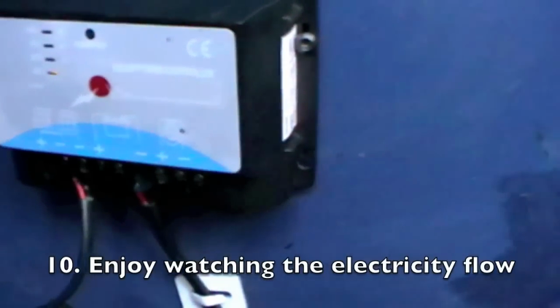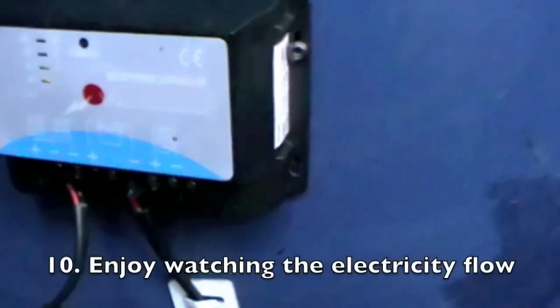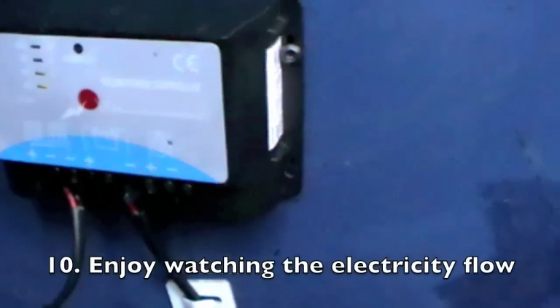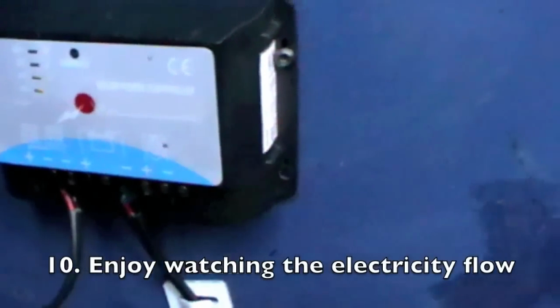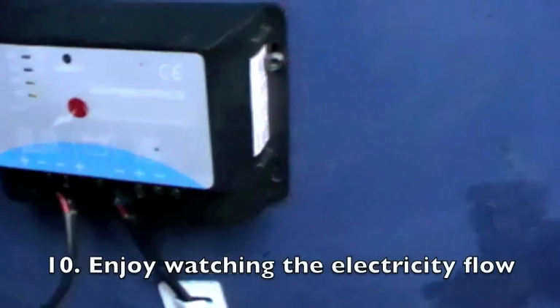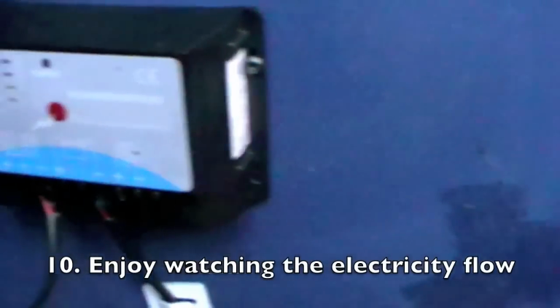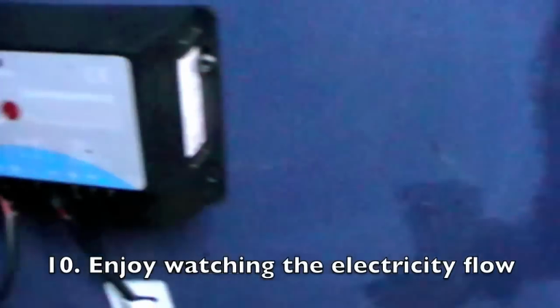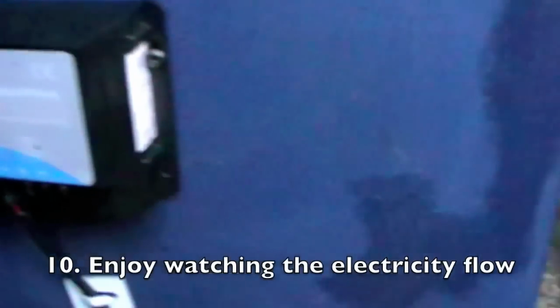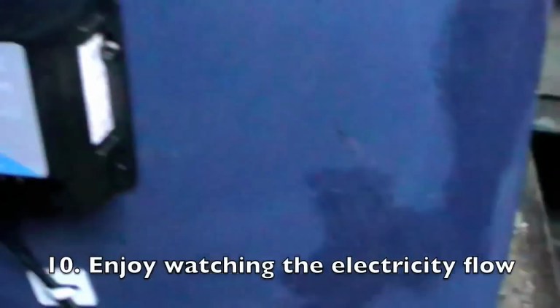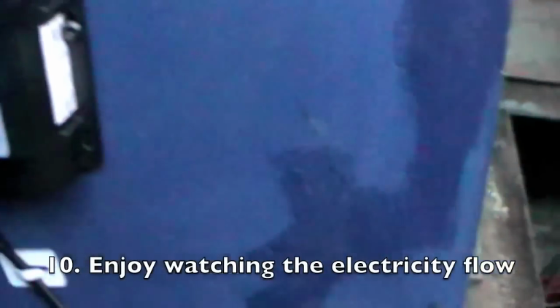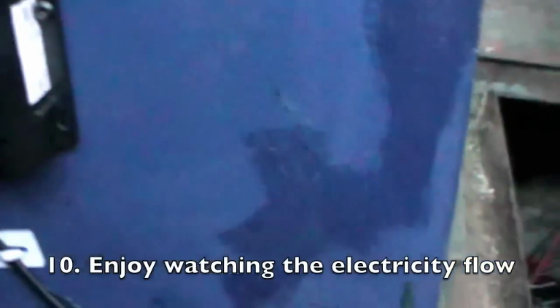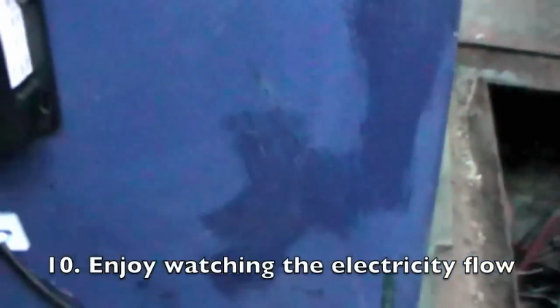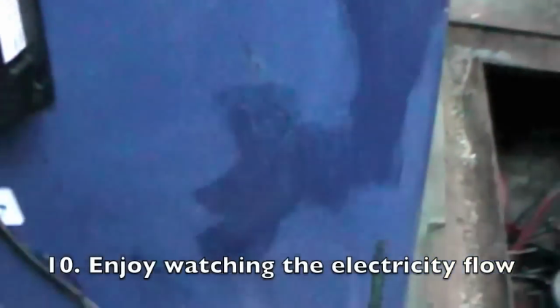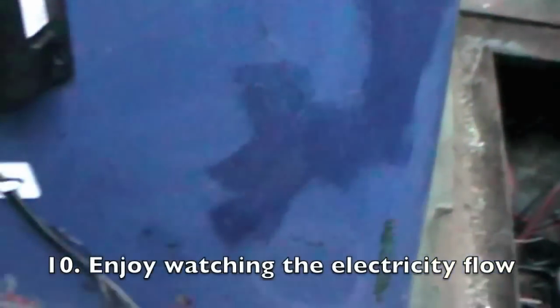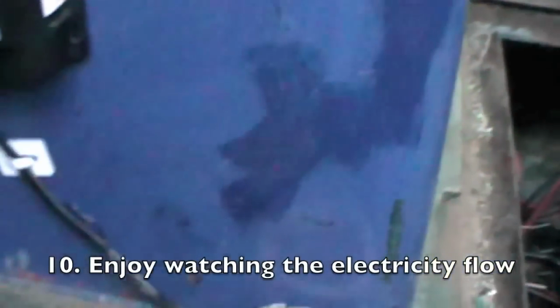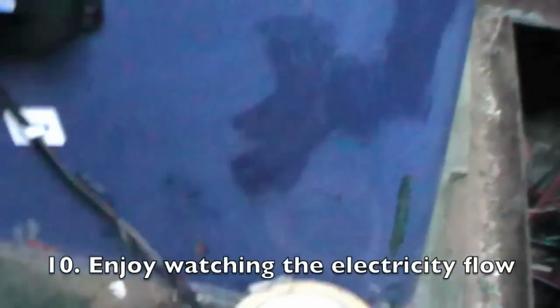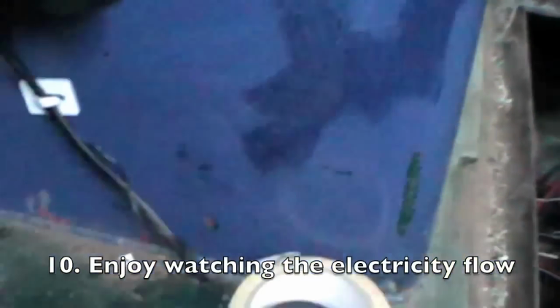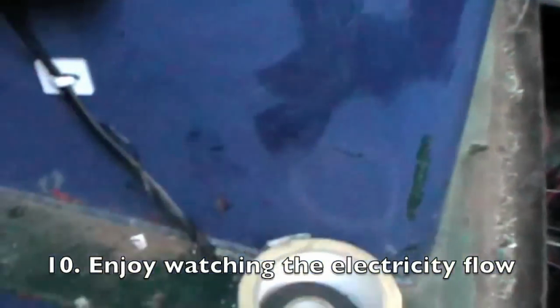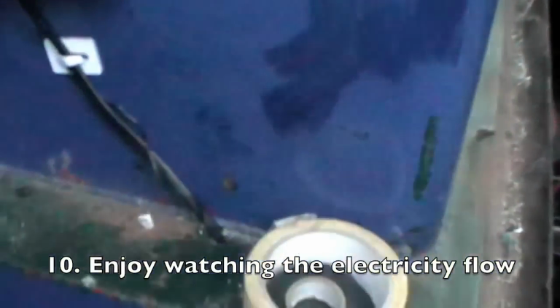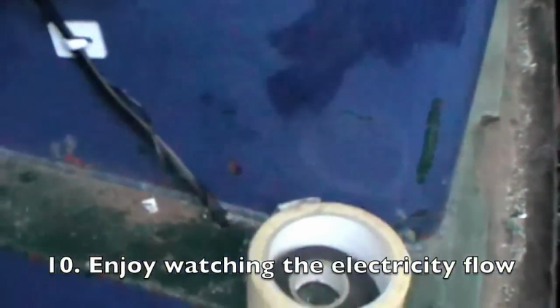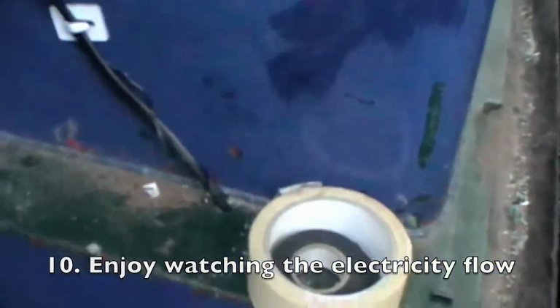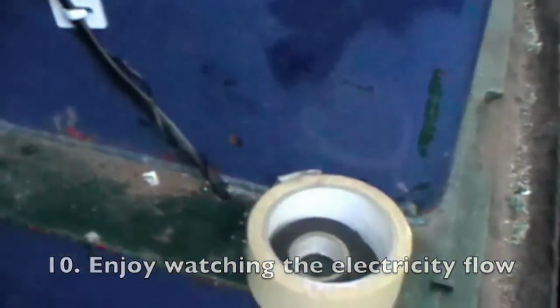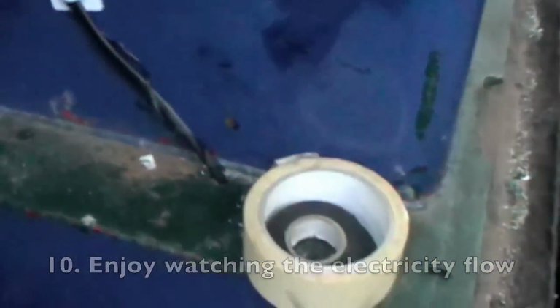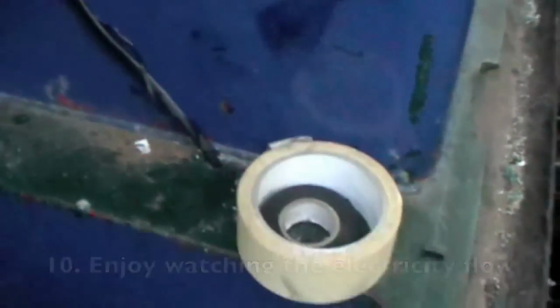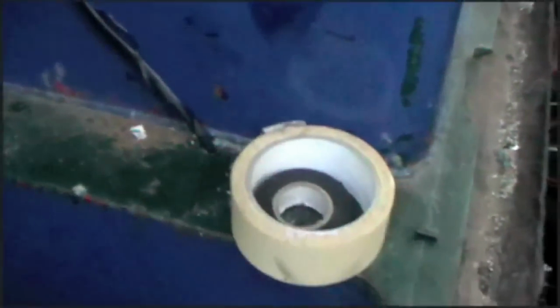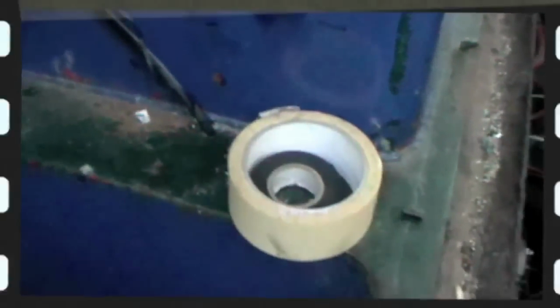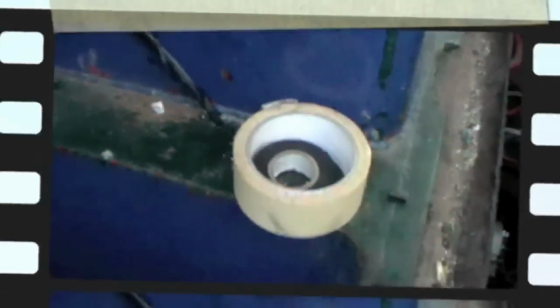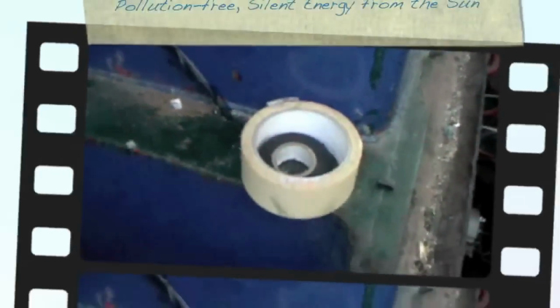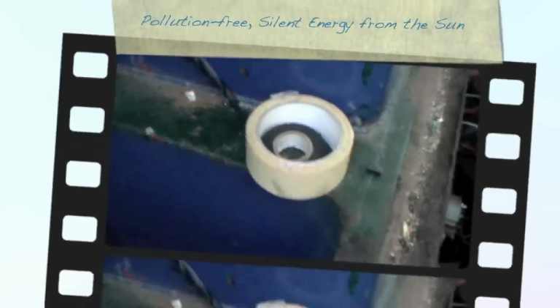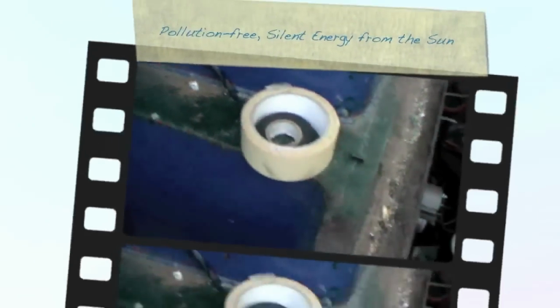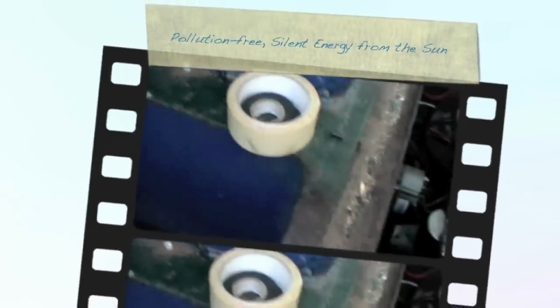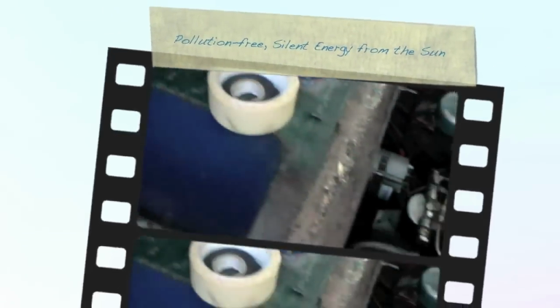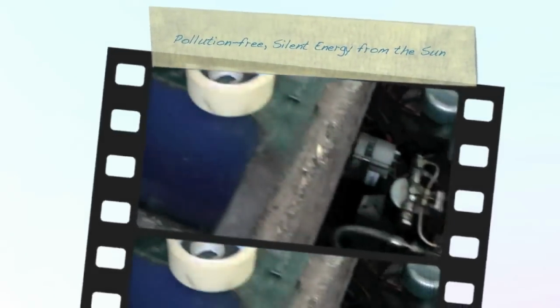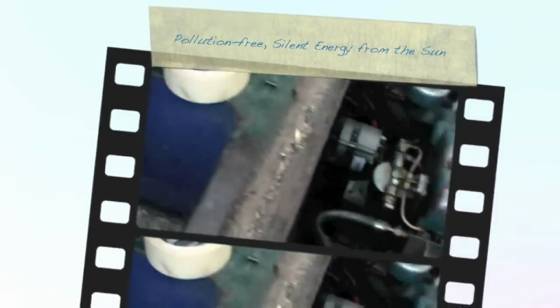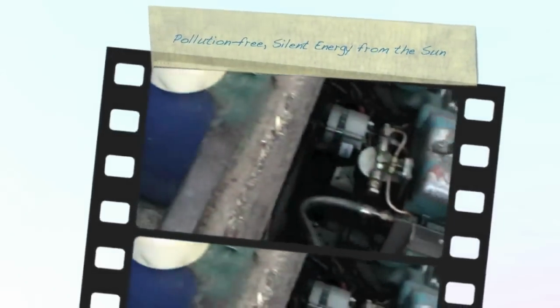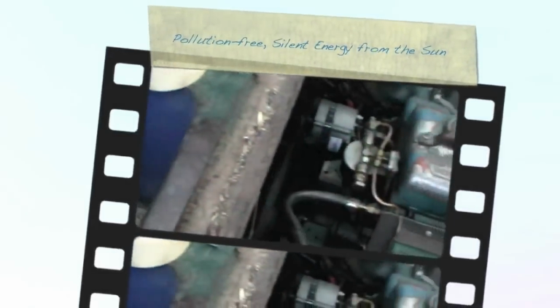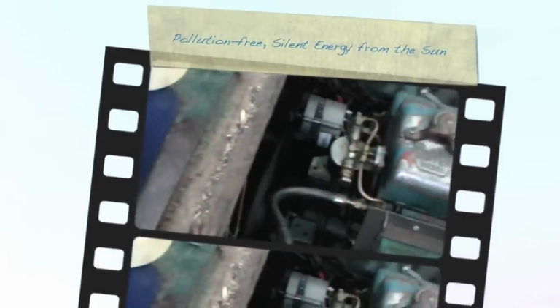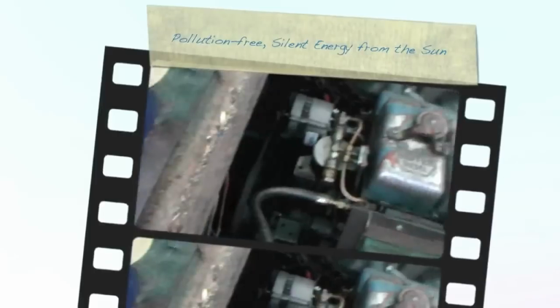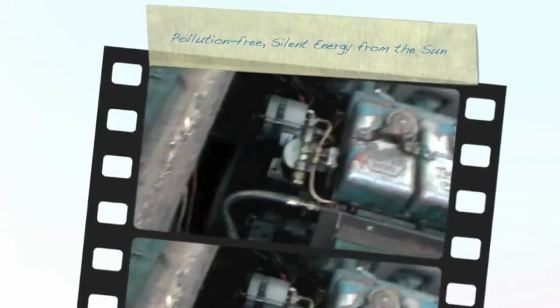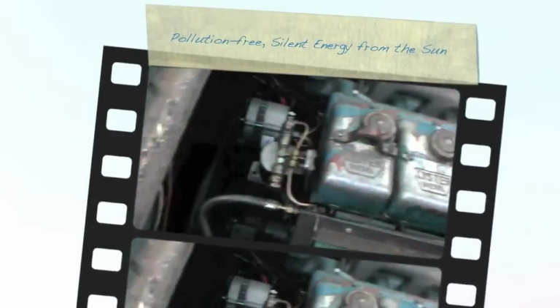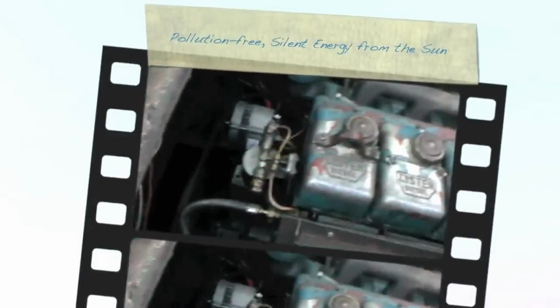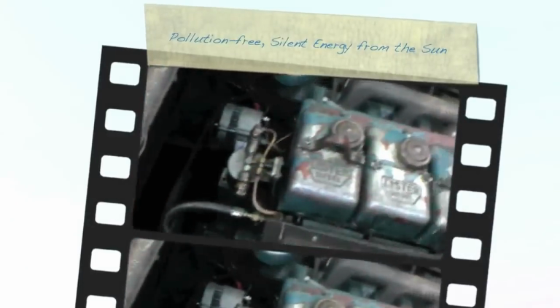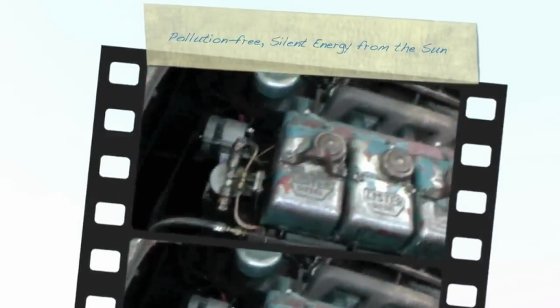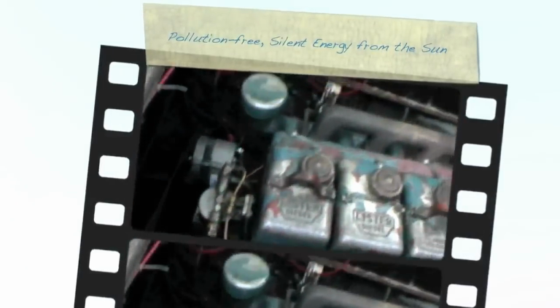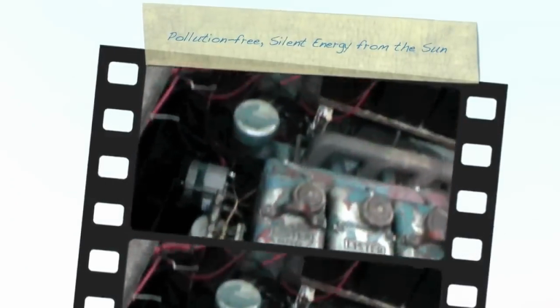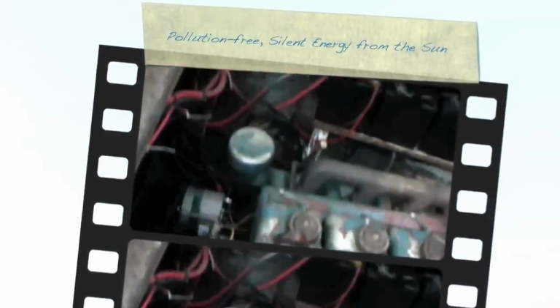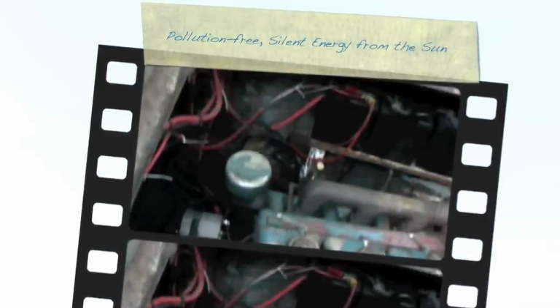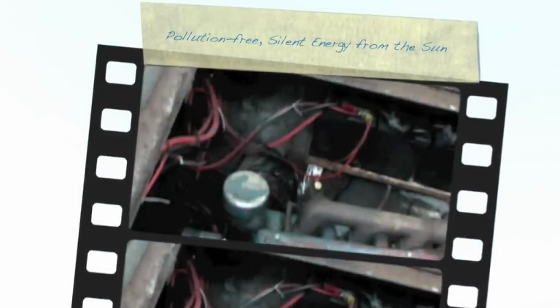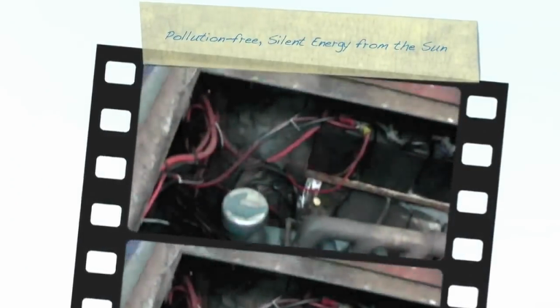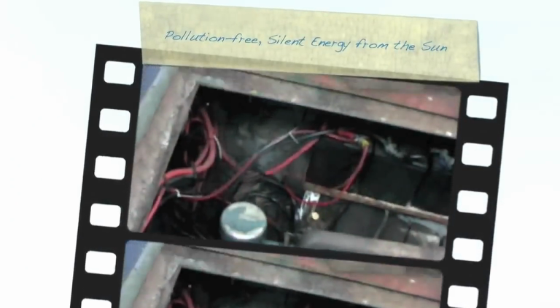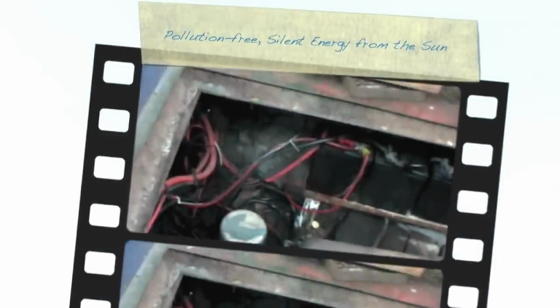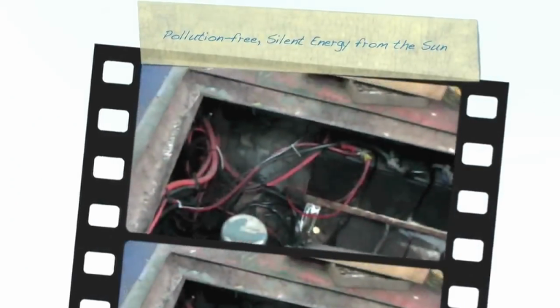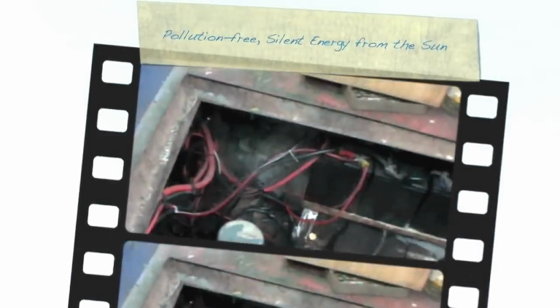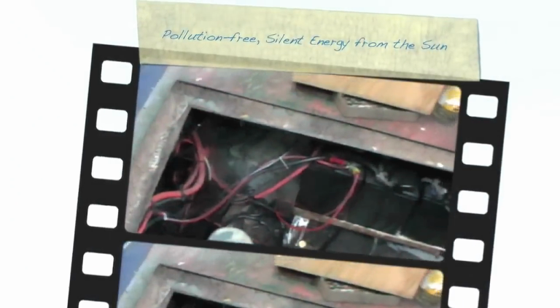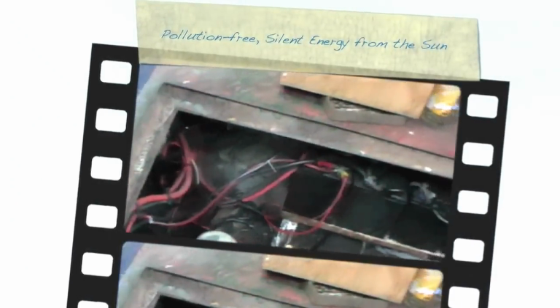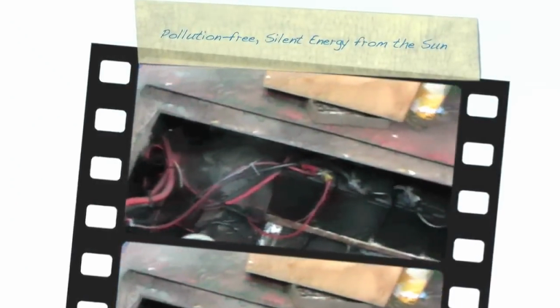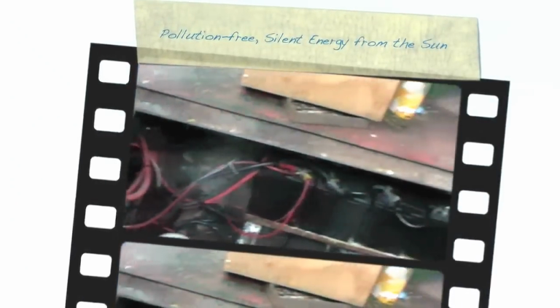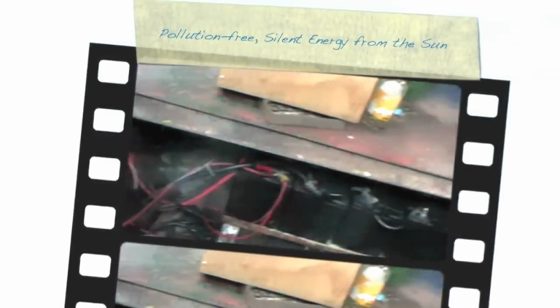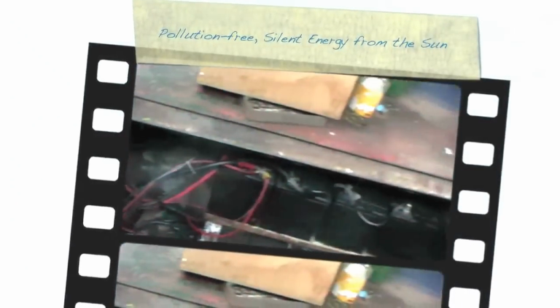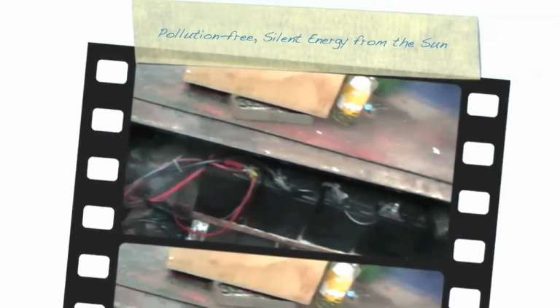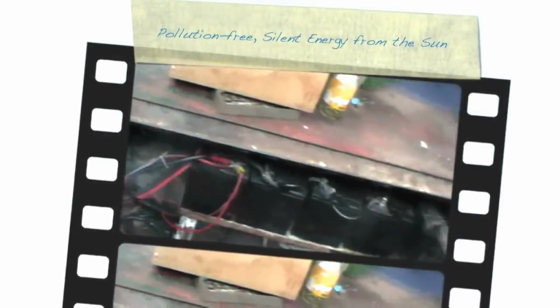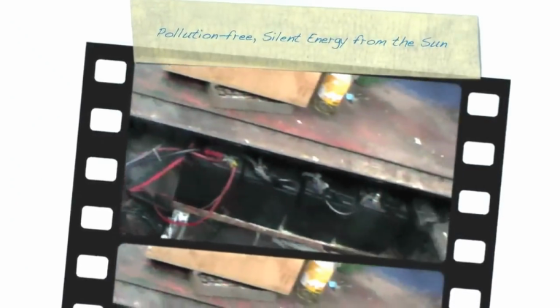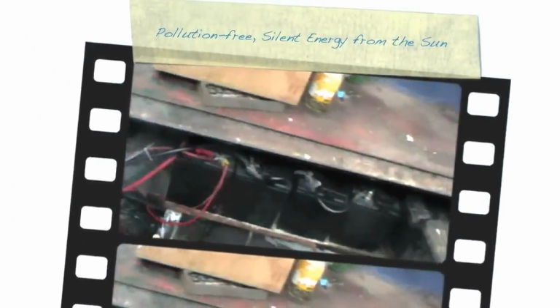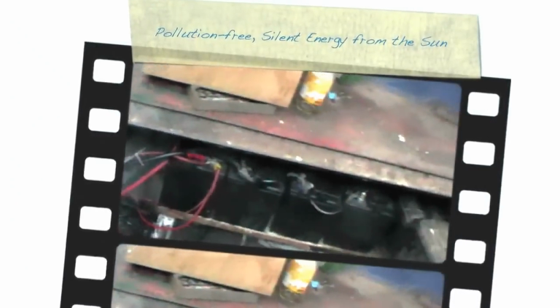Is it? Yep. So we charge the controller now. And the engine, we go back to the board. We go to the back, please.